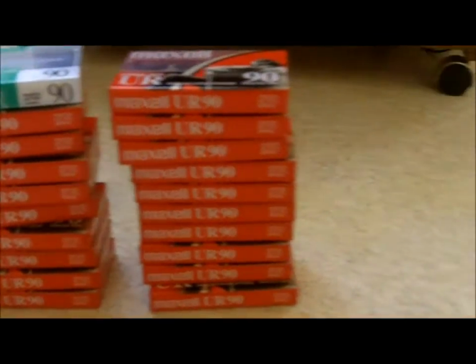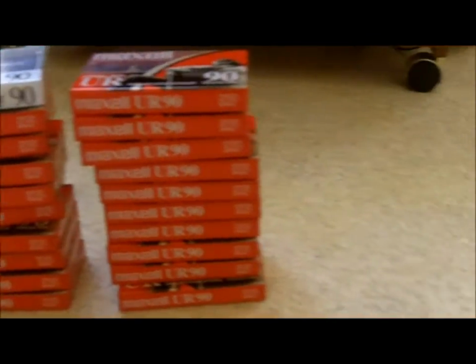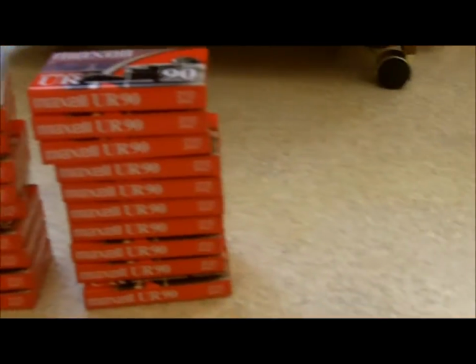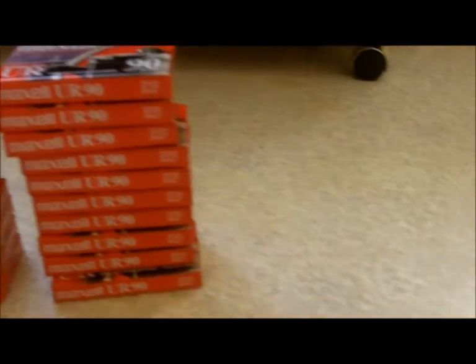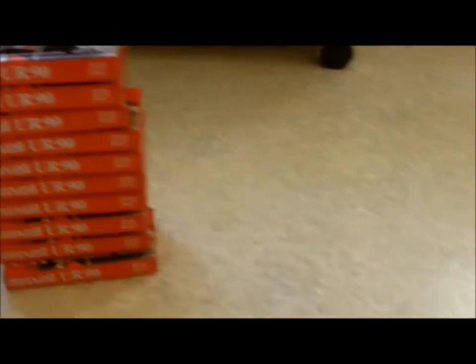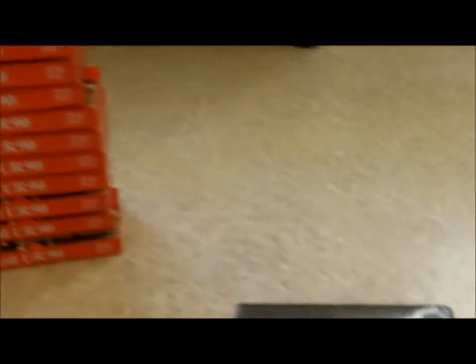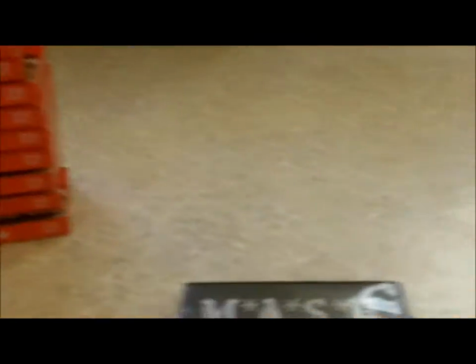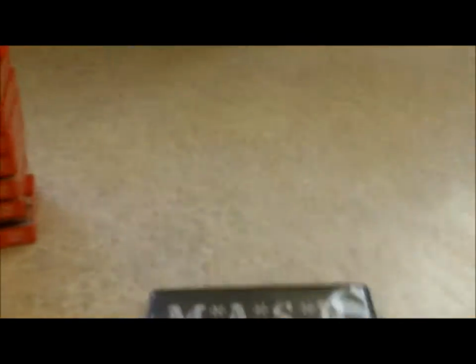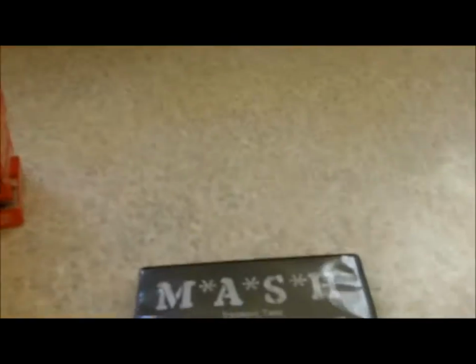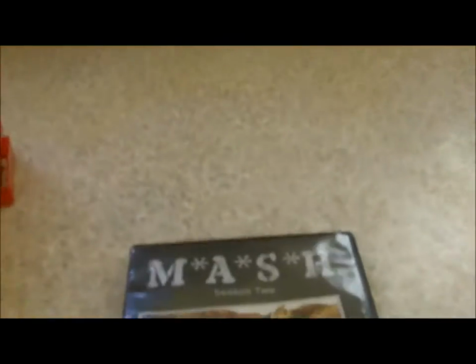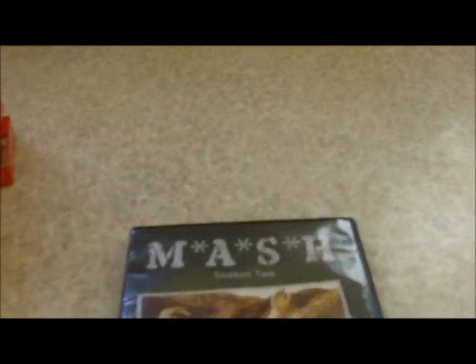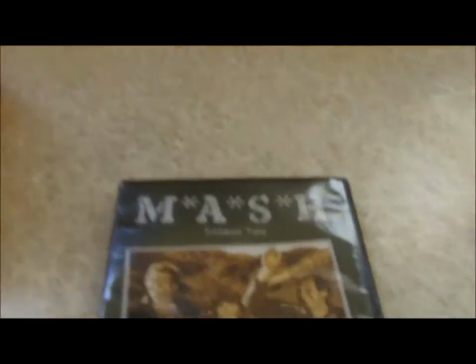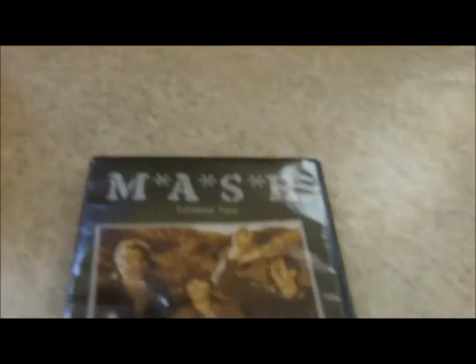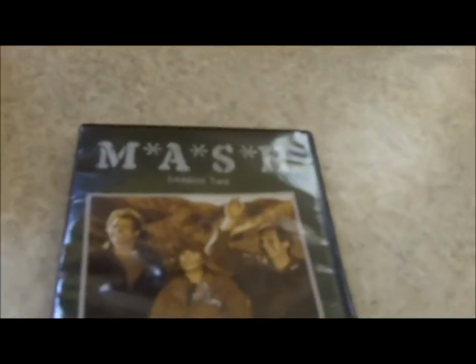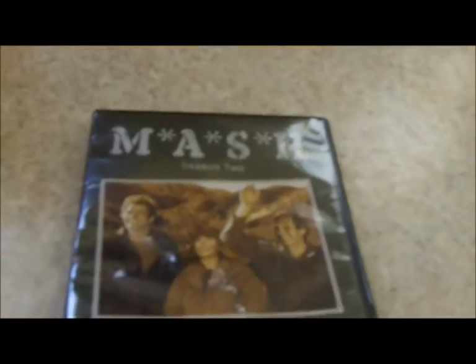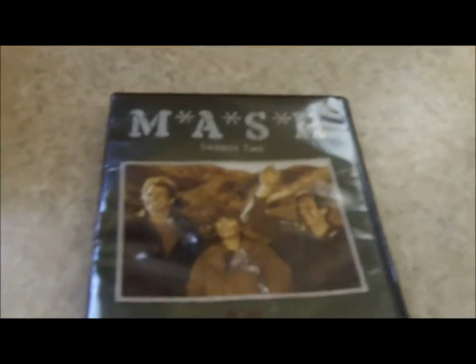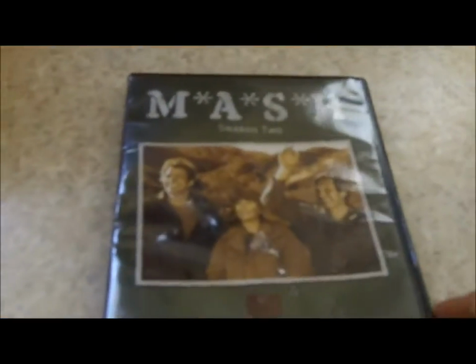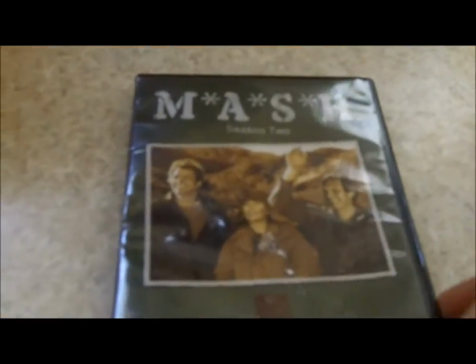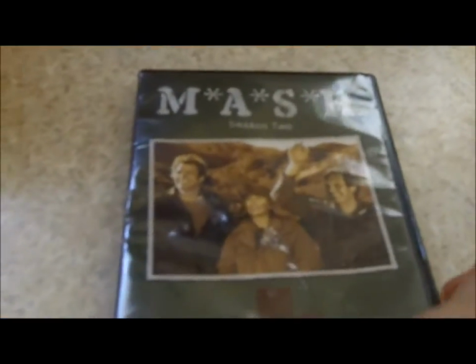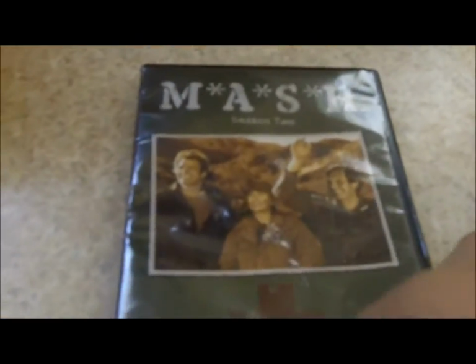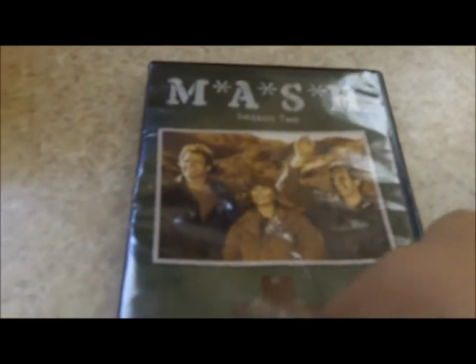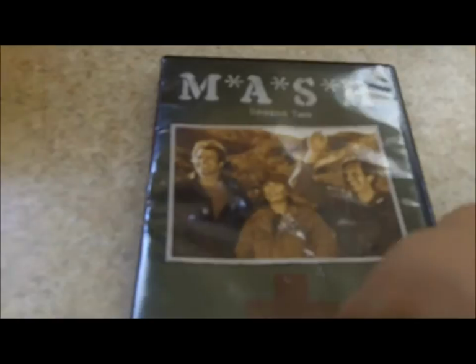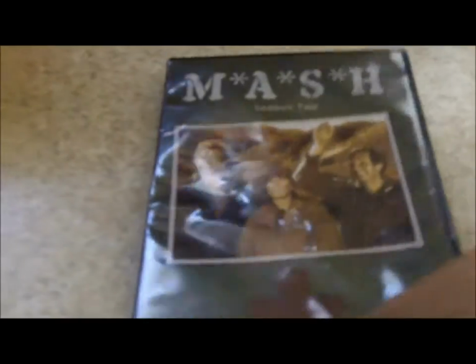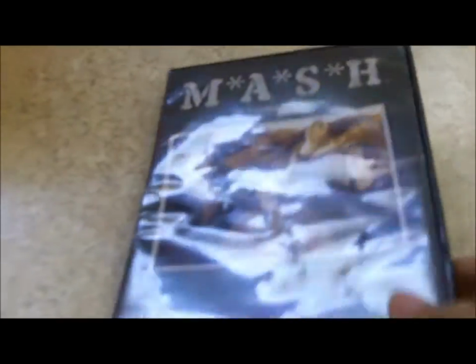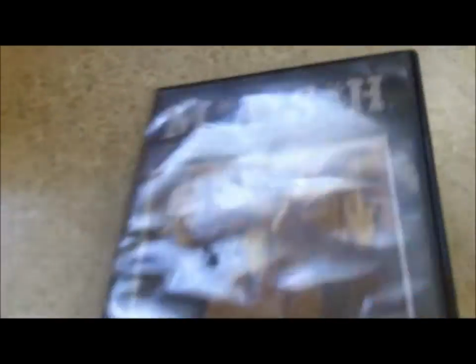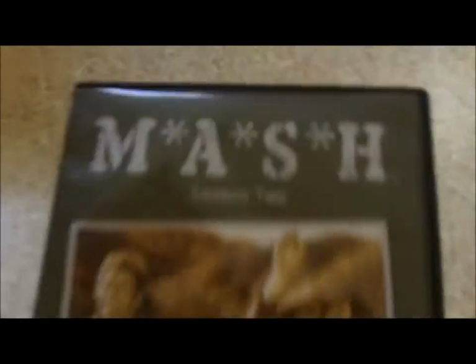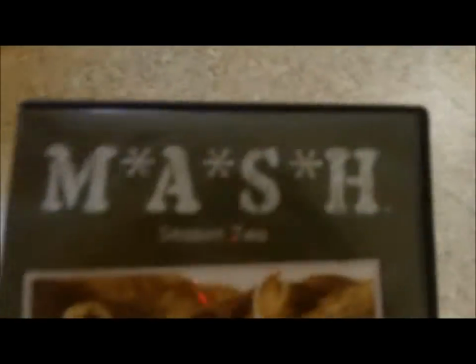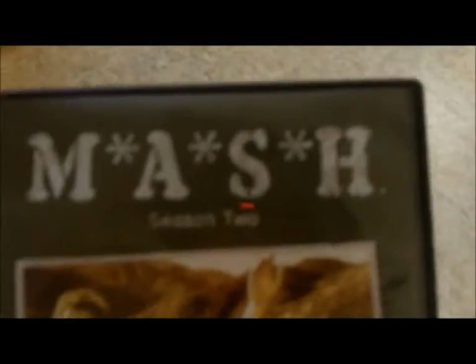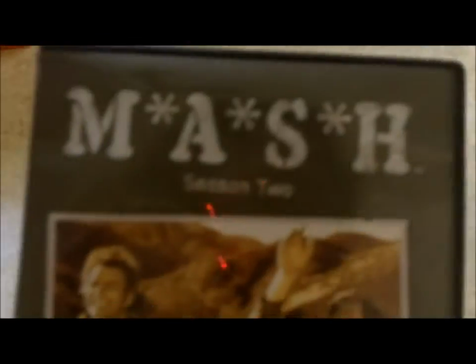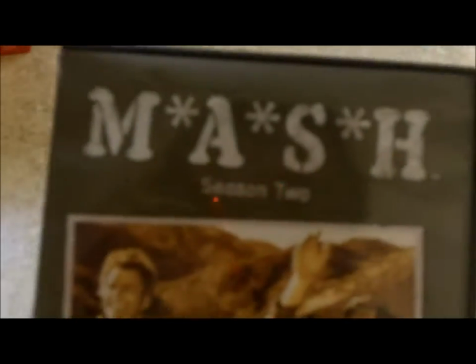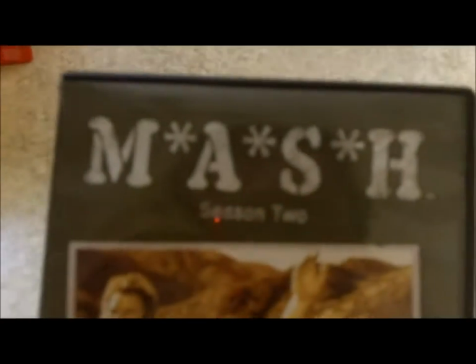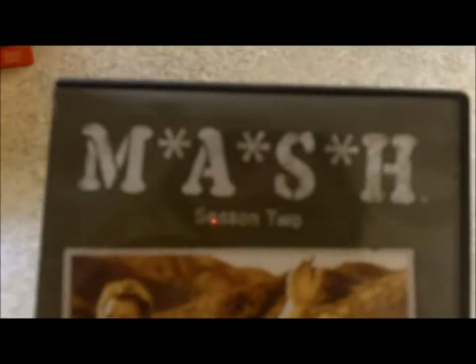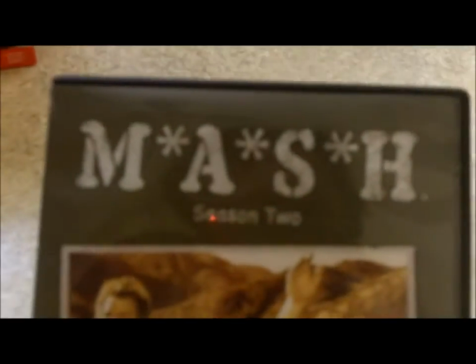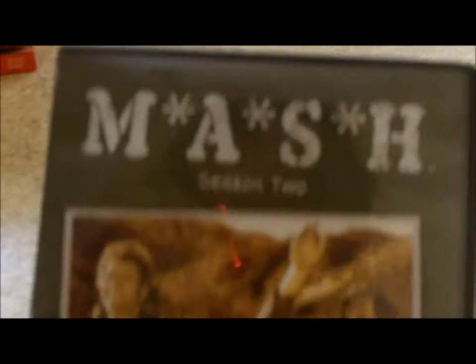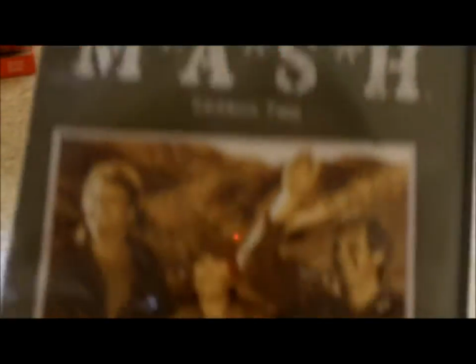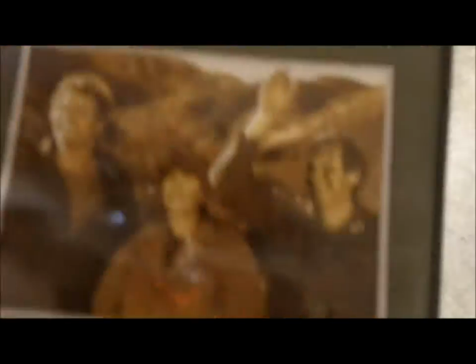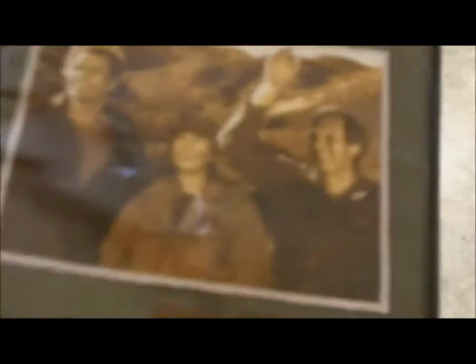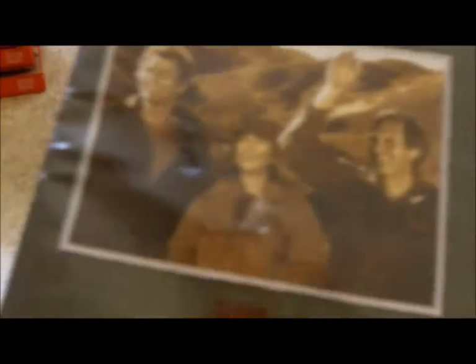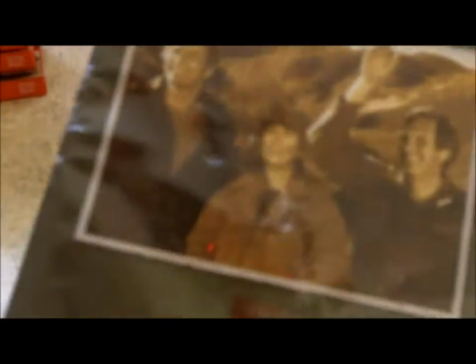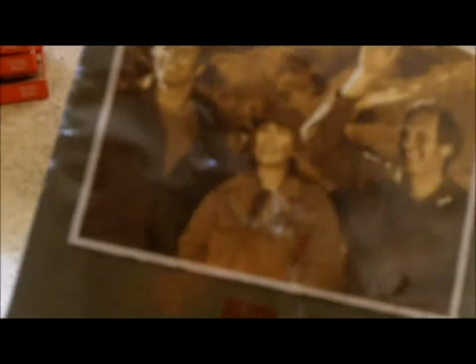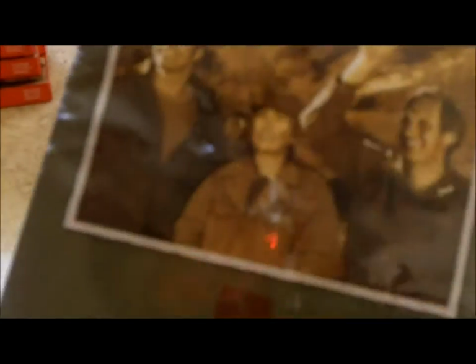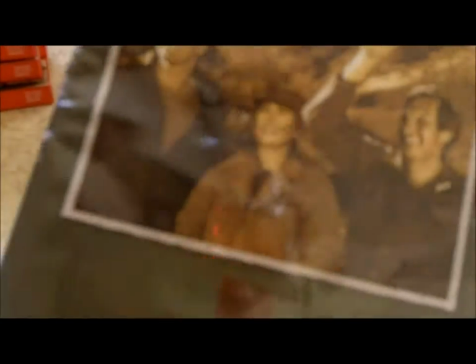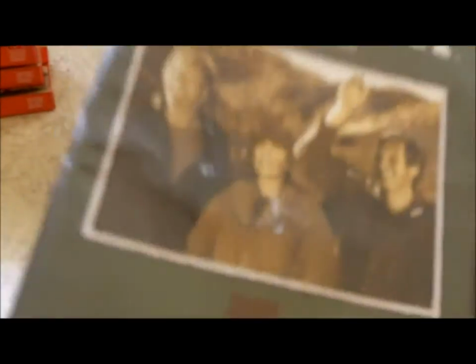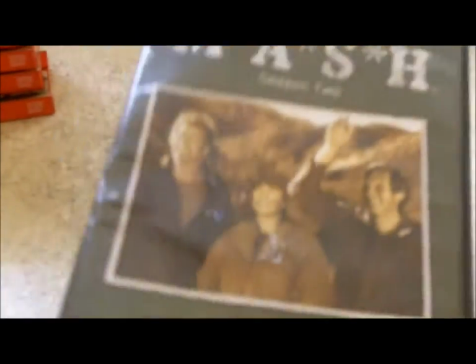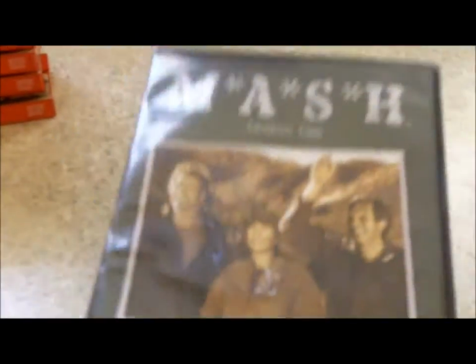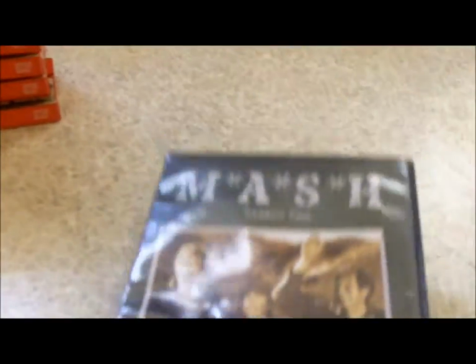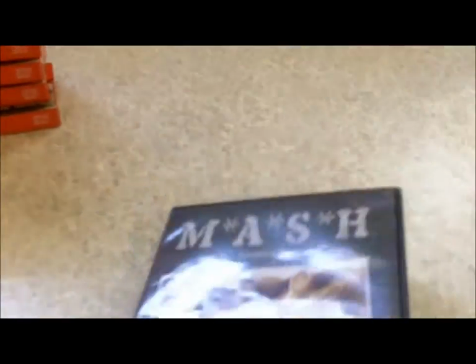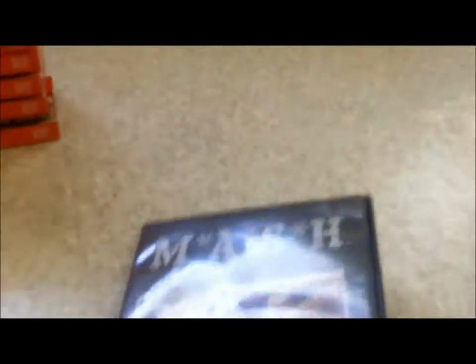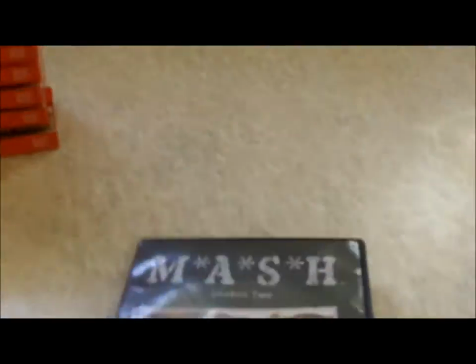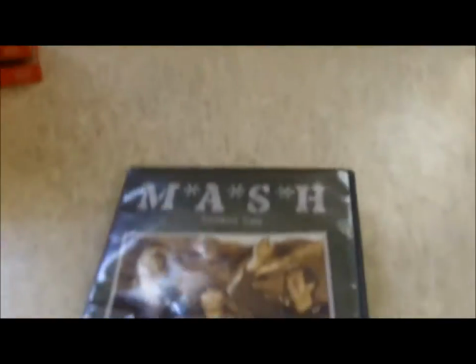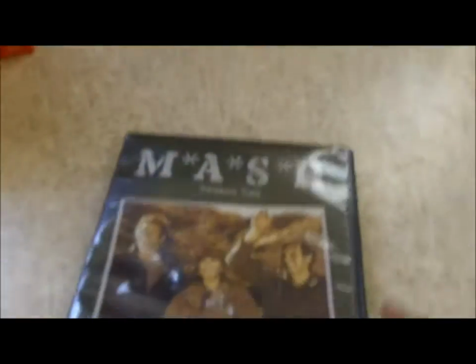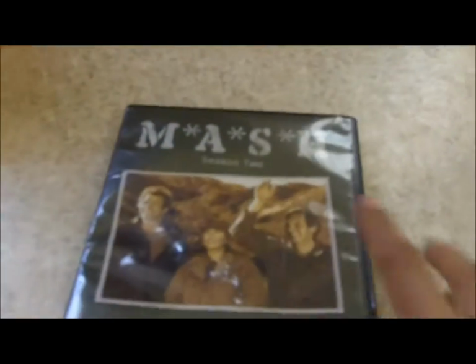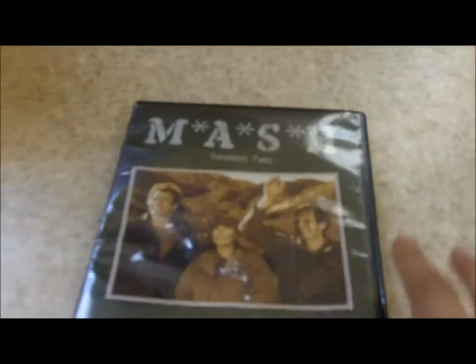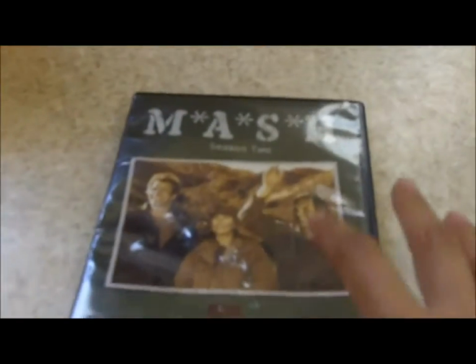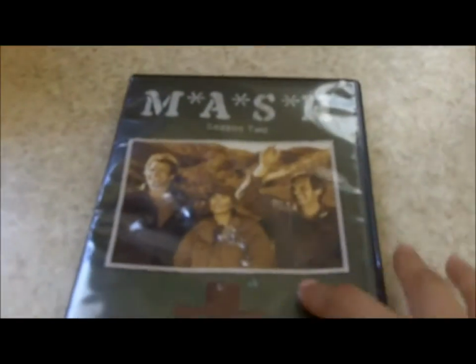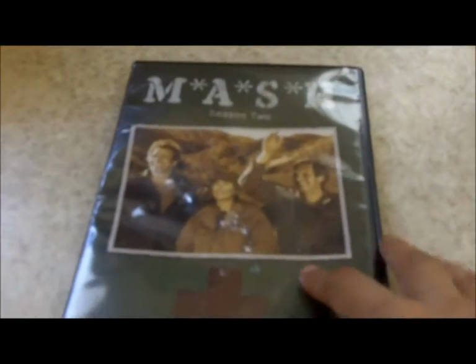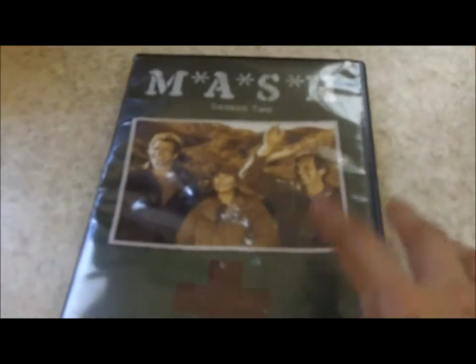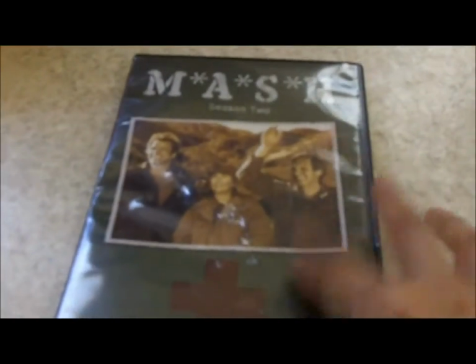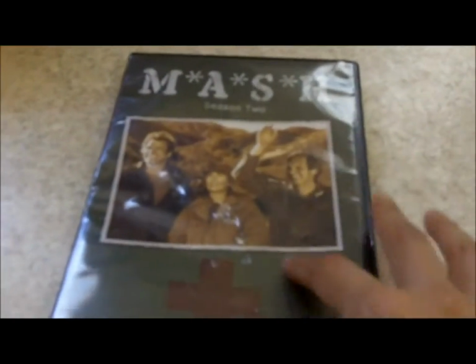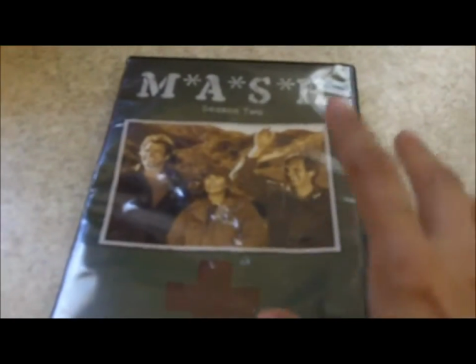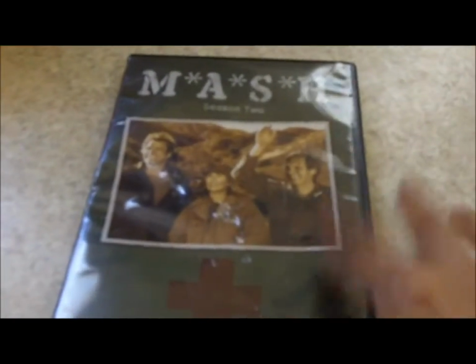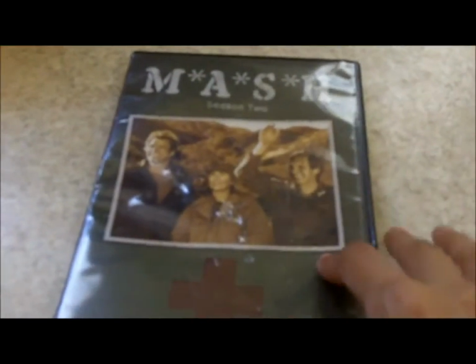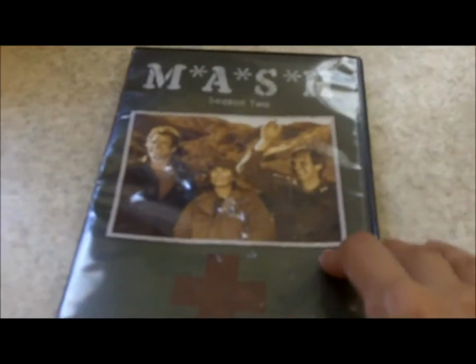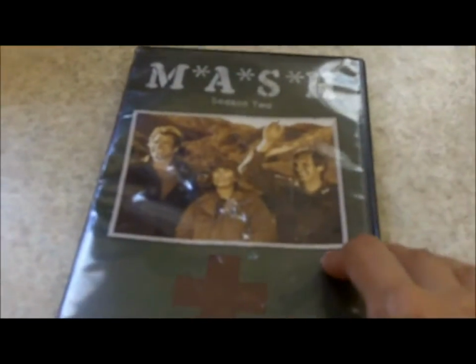Then I also picked up M*A*S*H Season 2 on DVD, and this I'm actually keeping for myself.